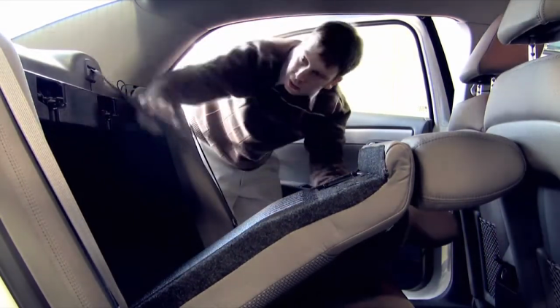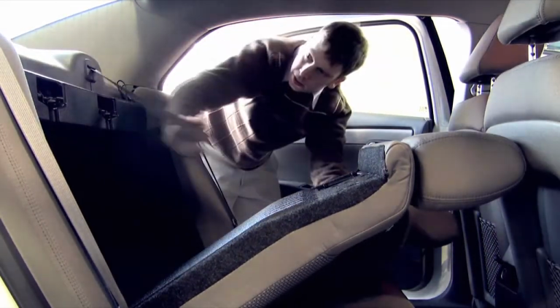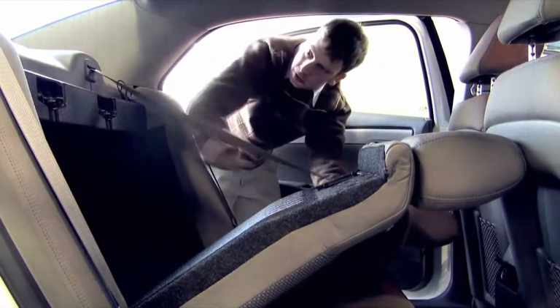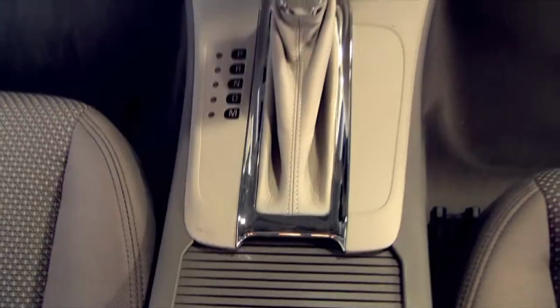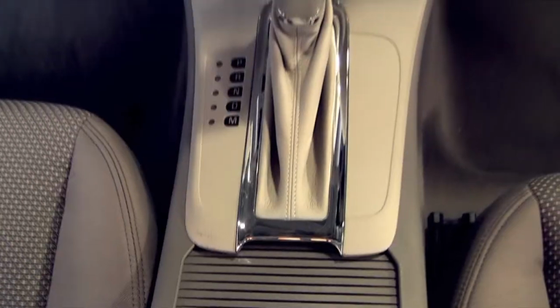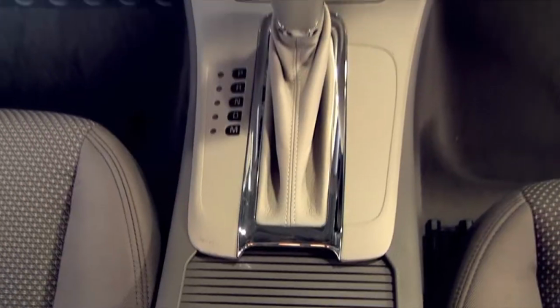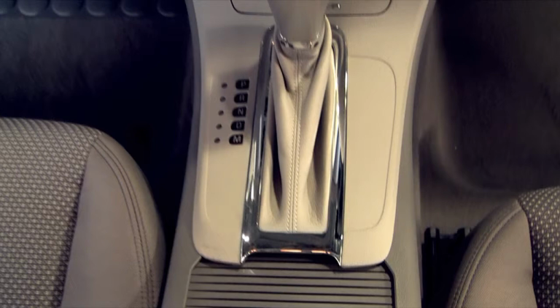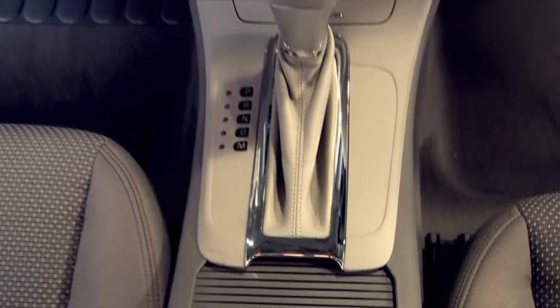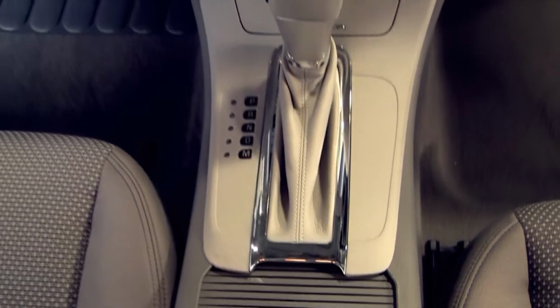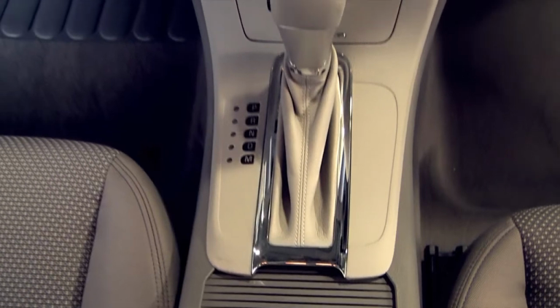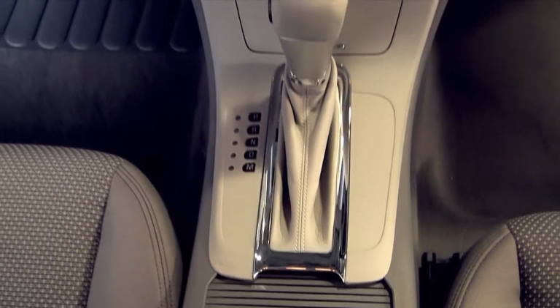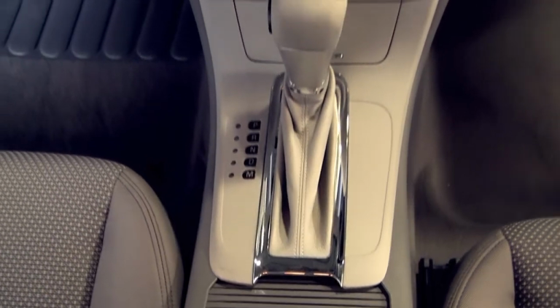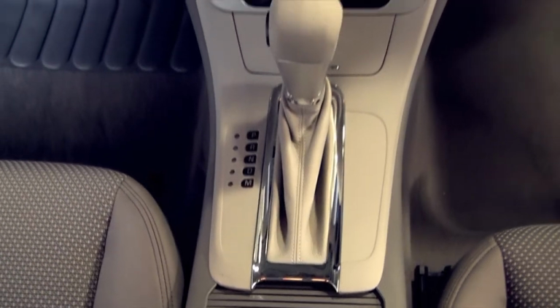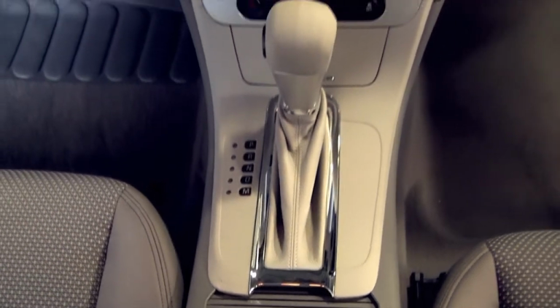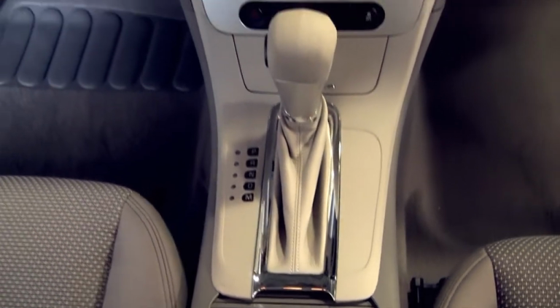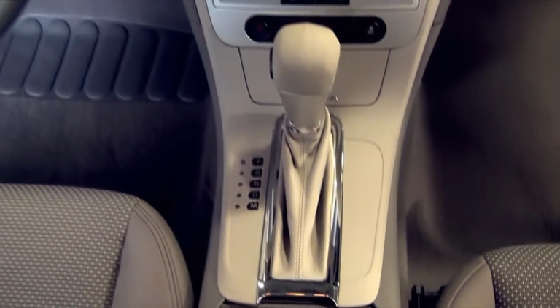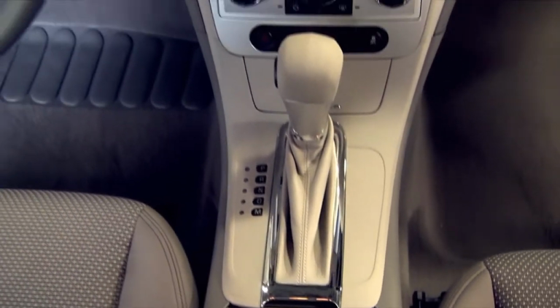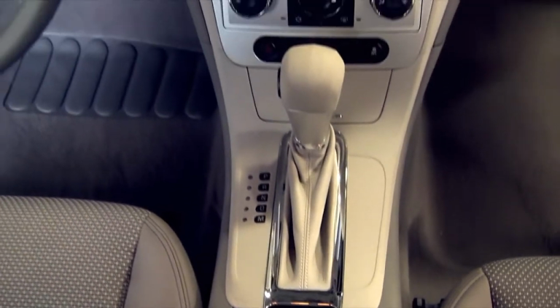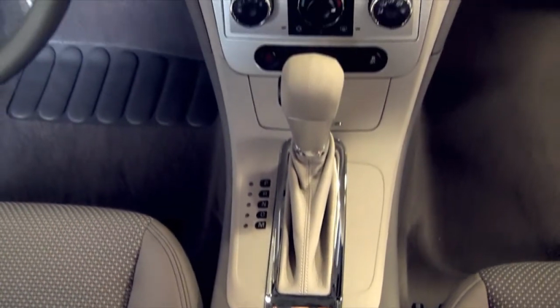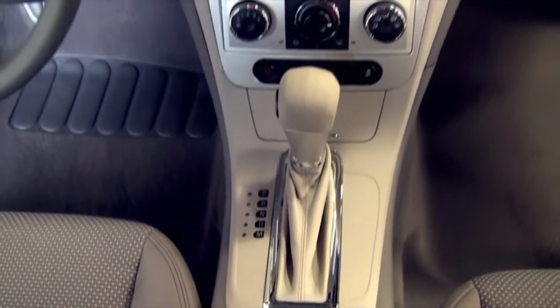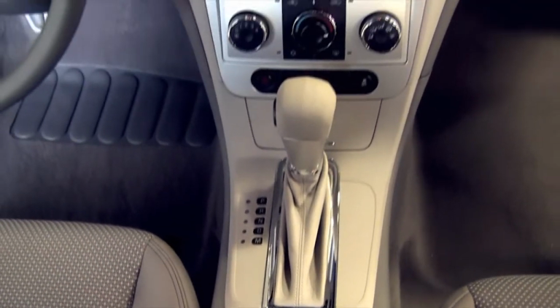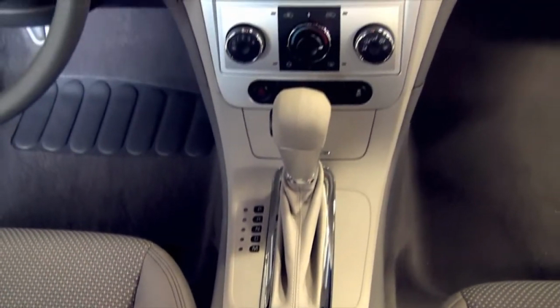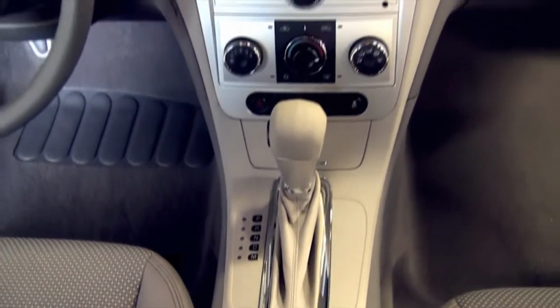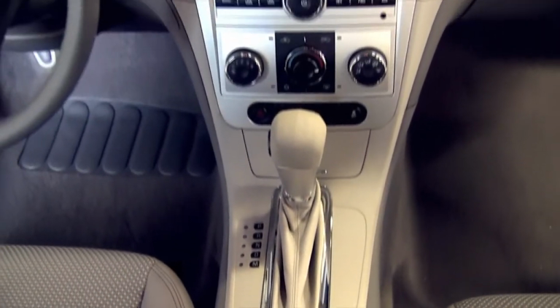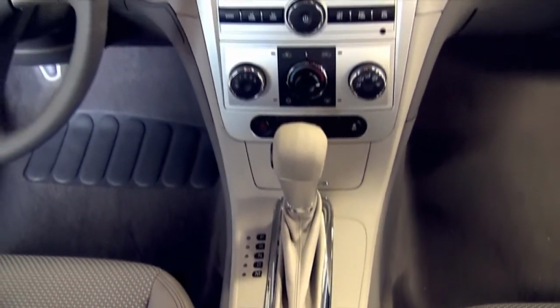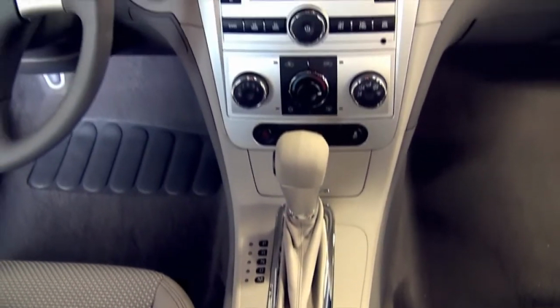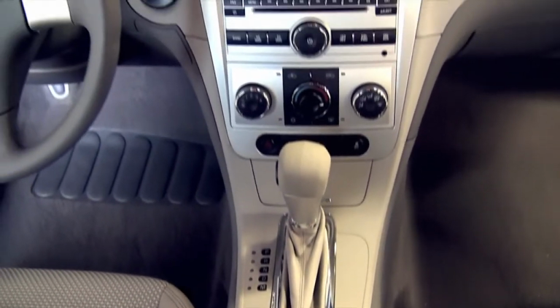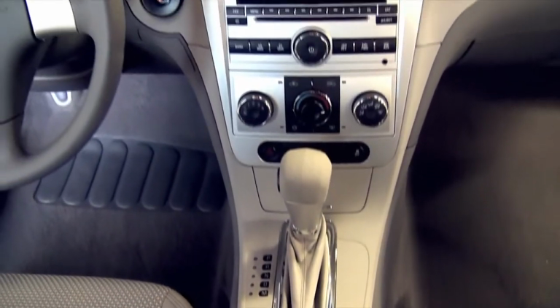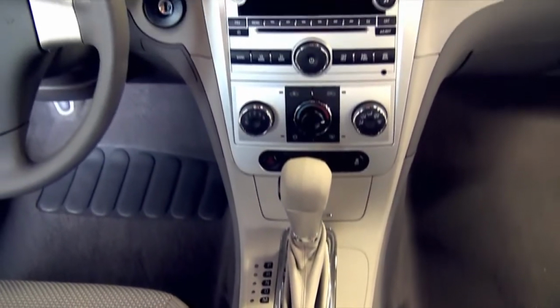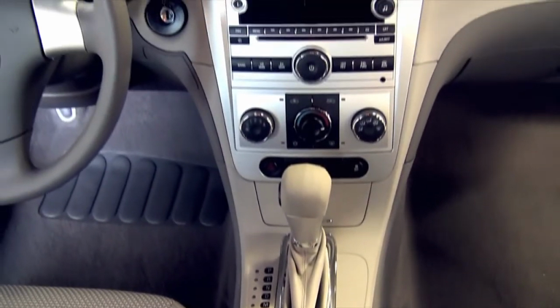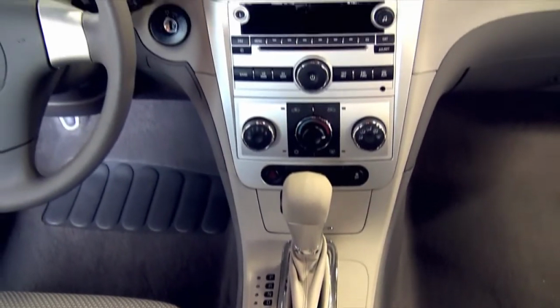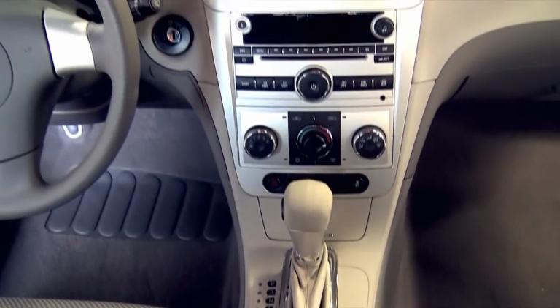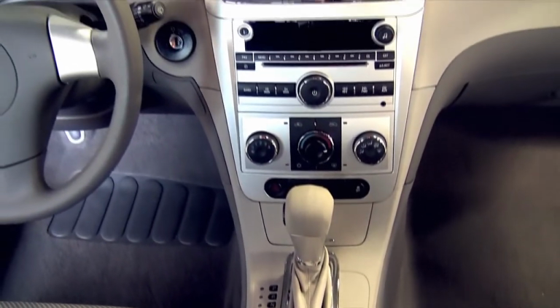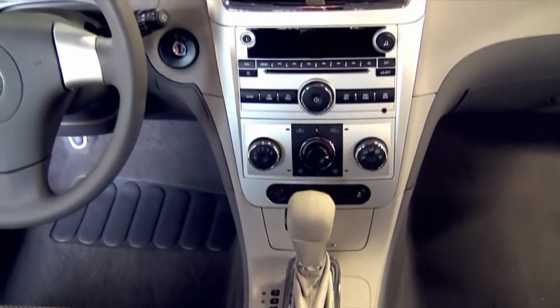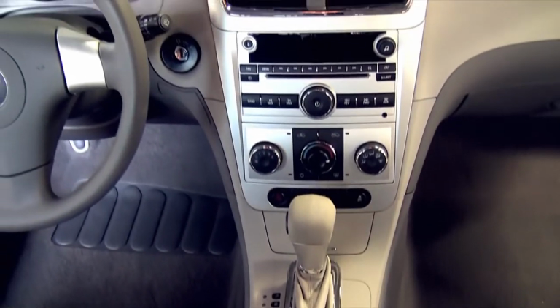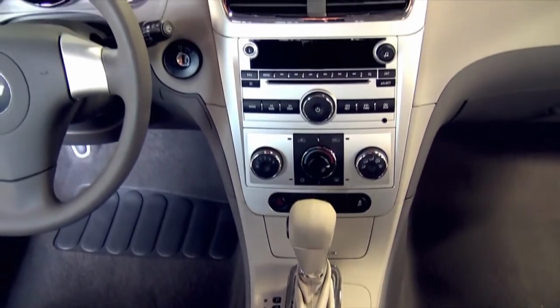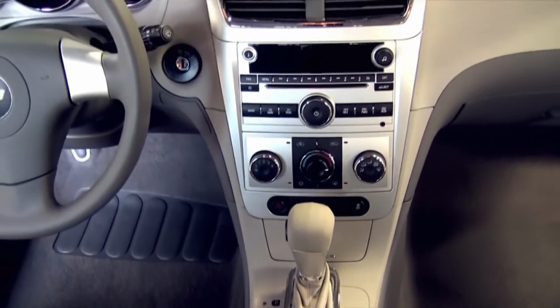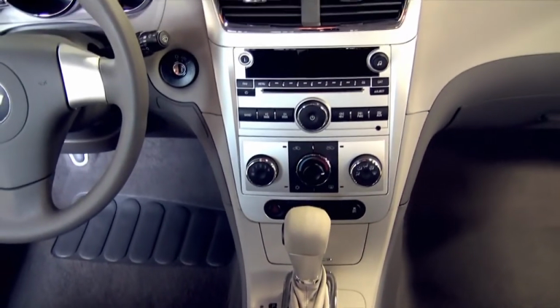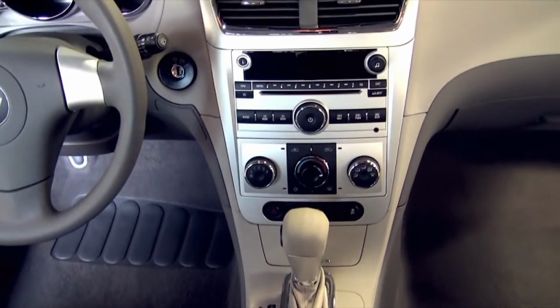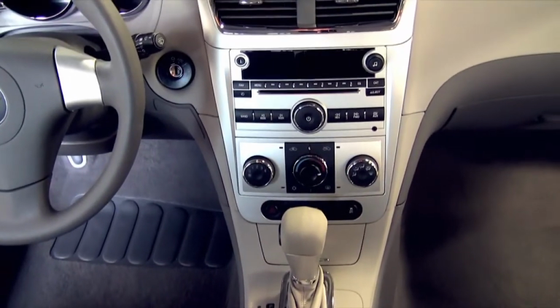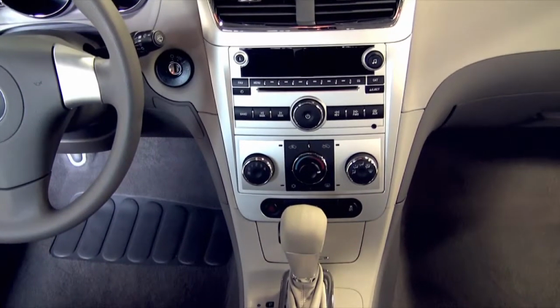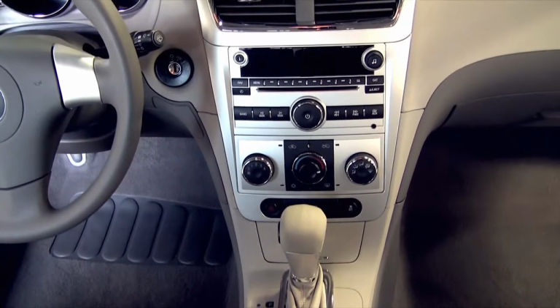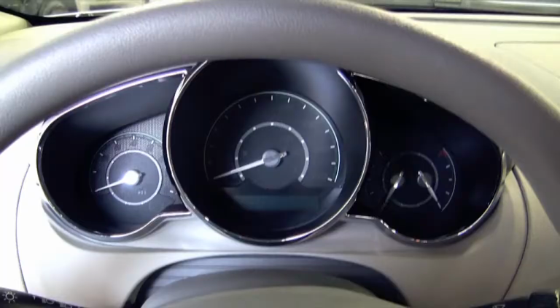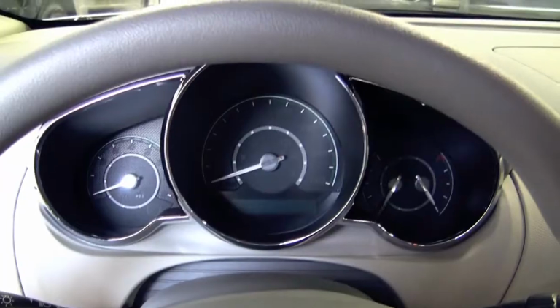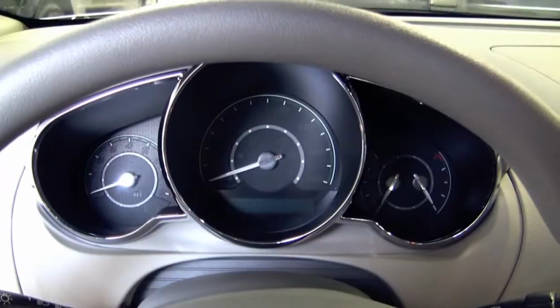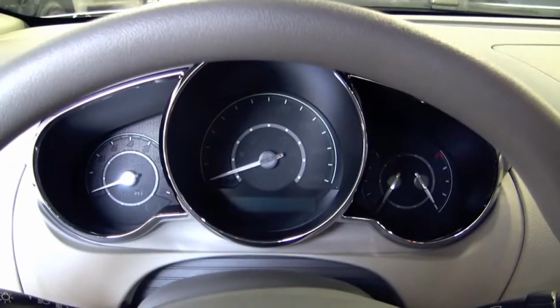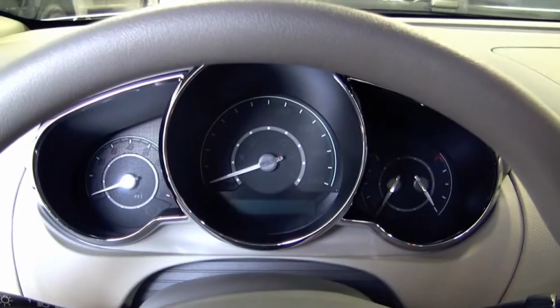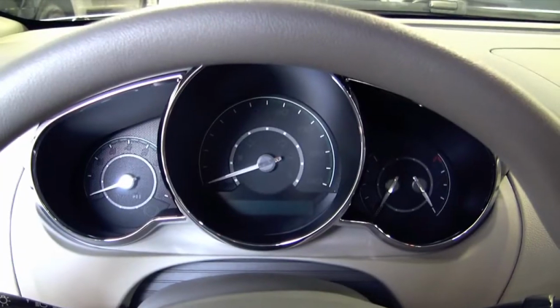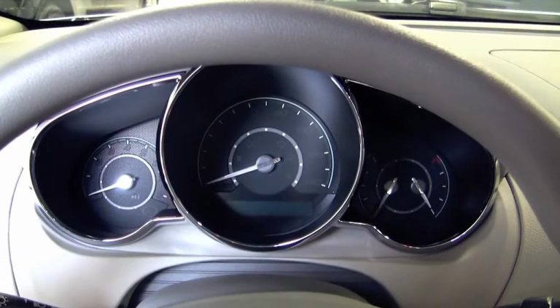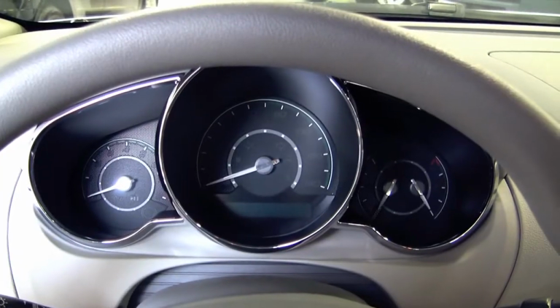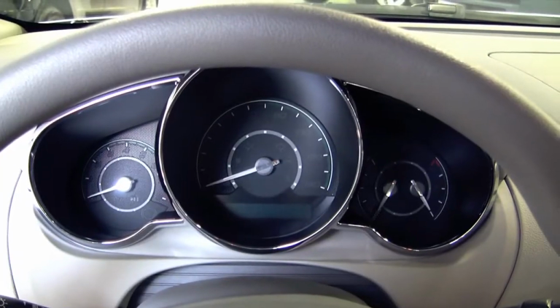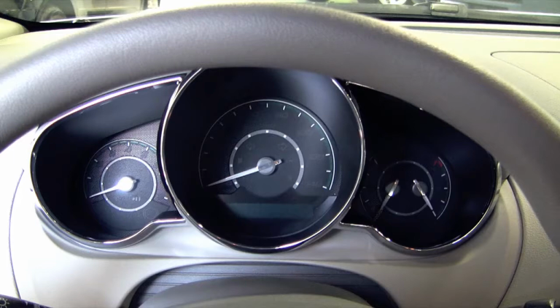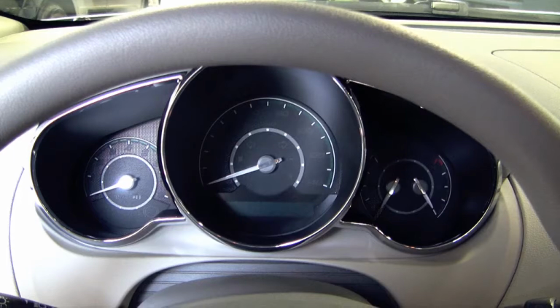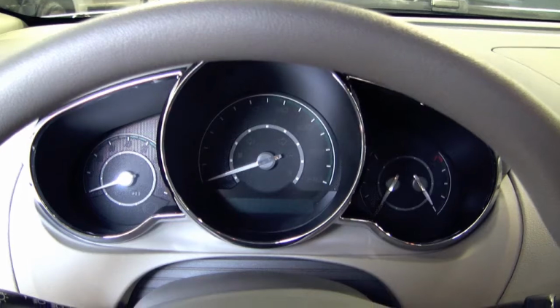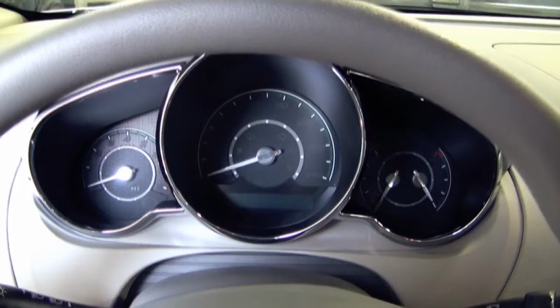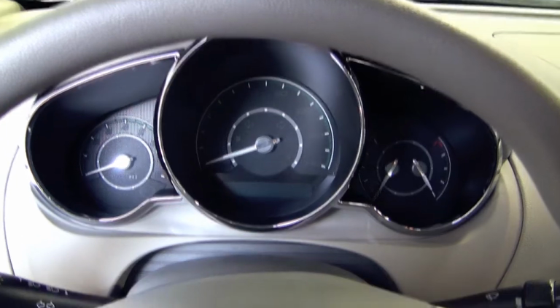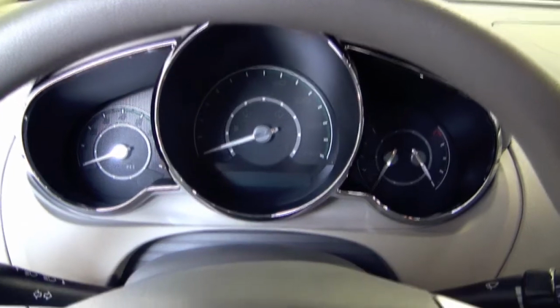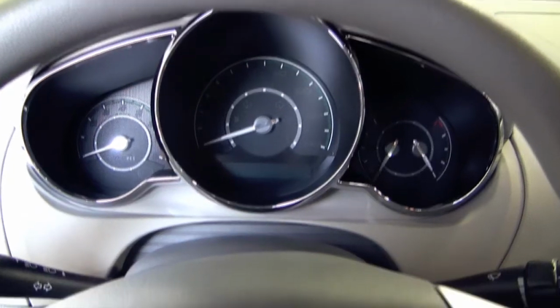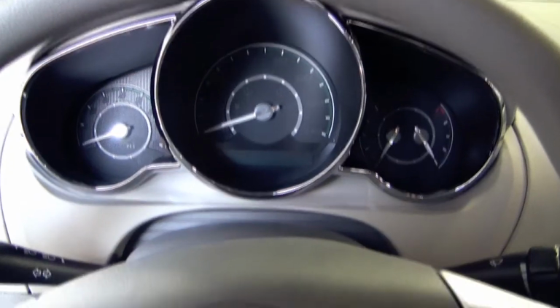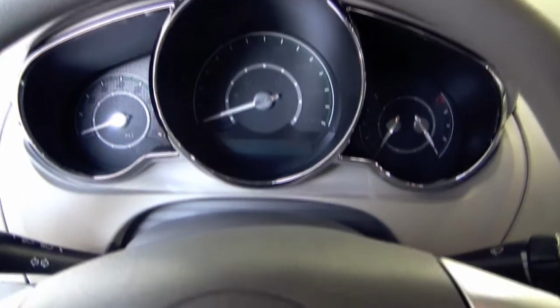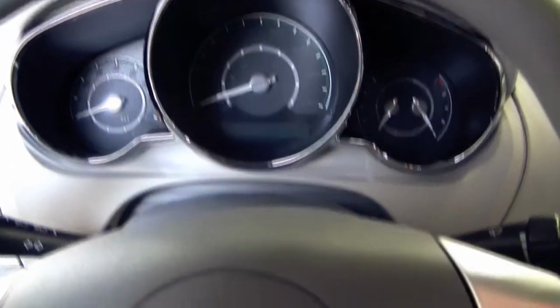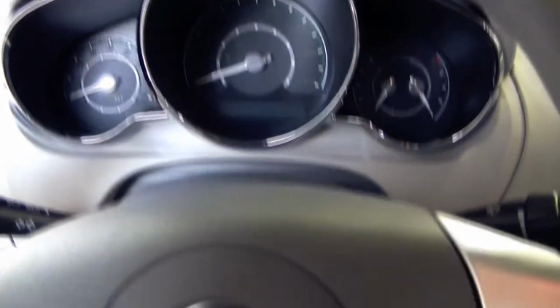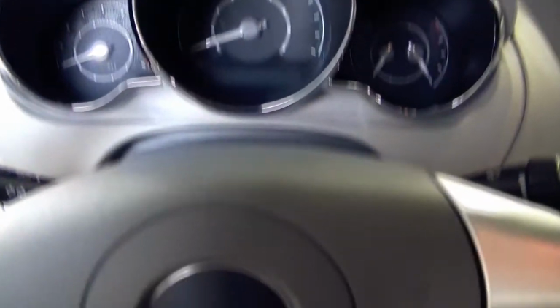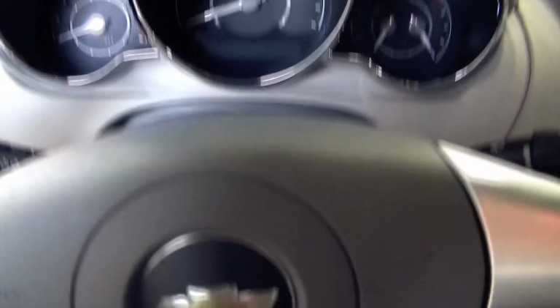On the interior, it's a clean, sleek design with easy-to-read gauges. It has 6 months of OnStar and 3 months of complimentary XM radio.